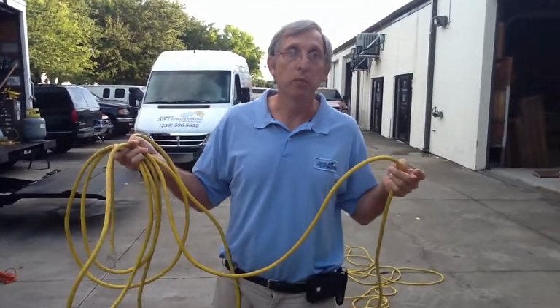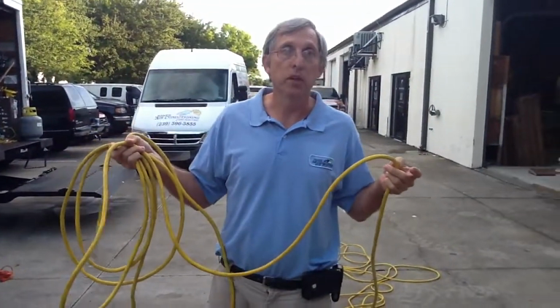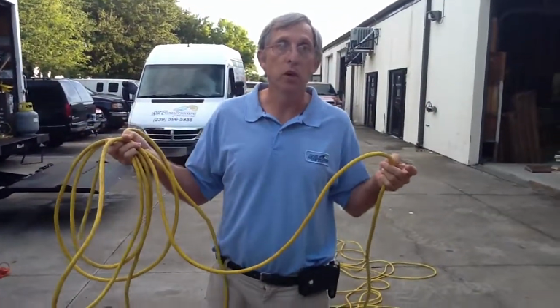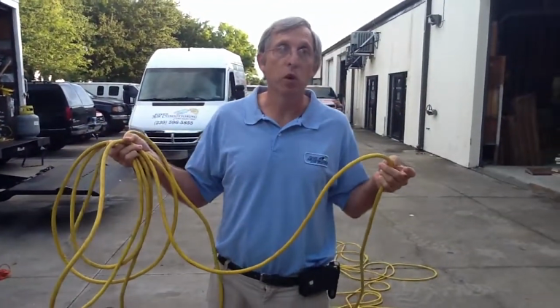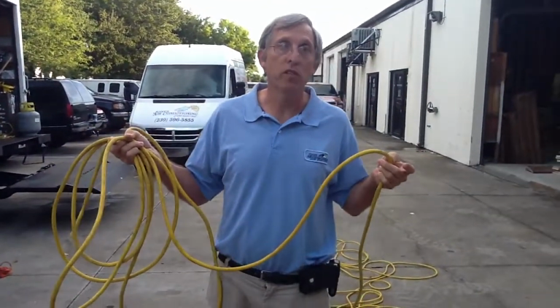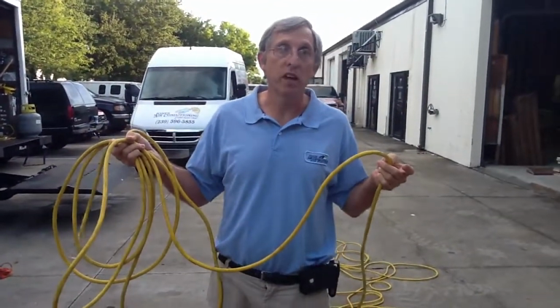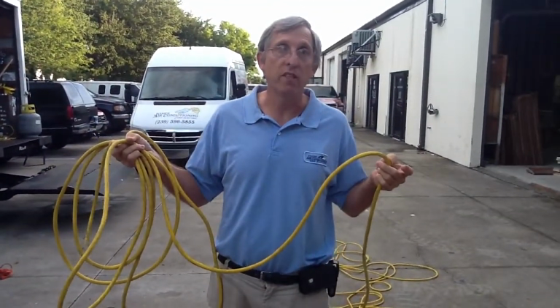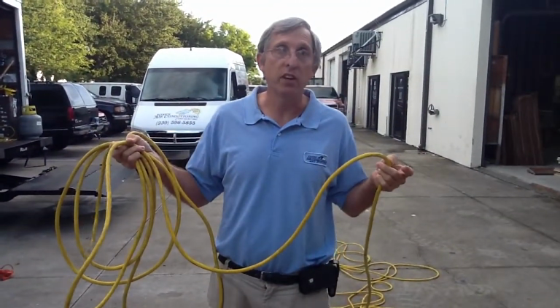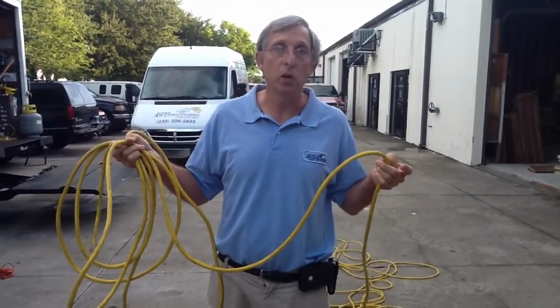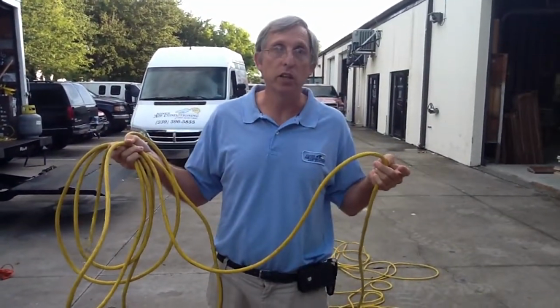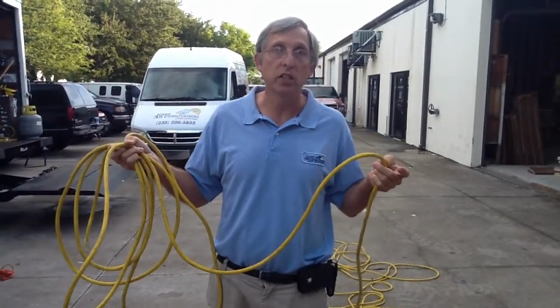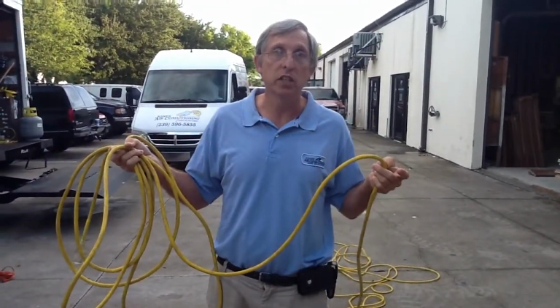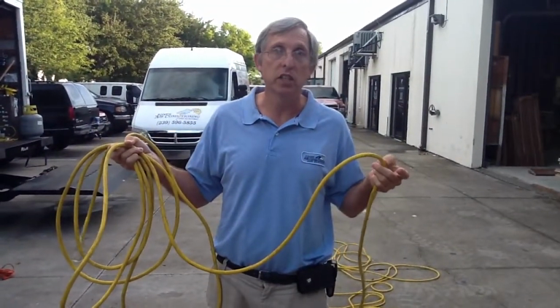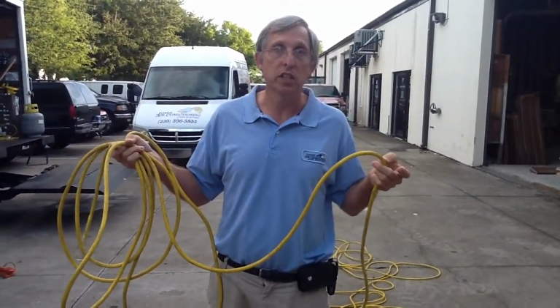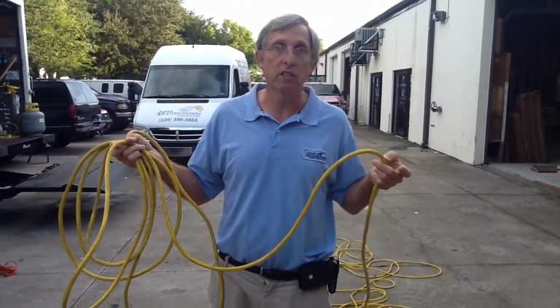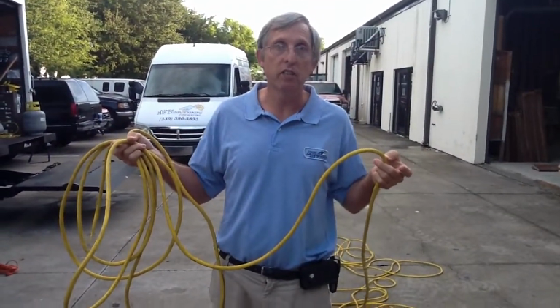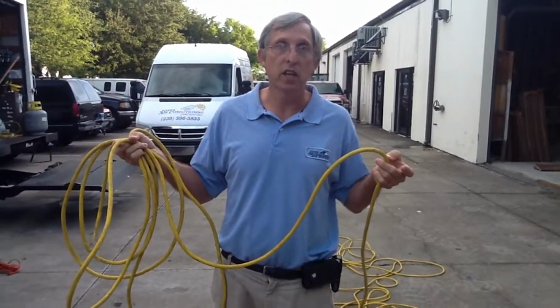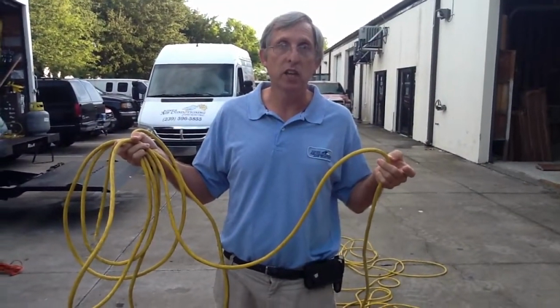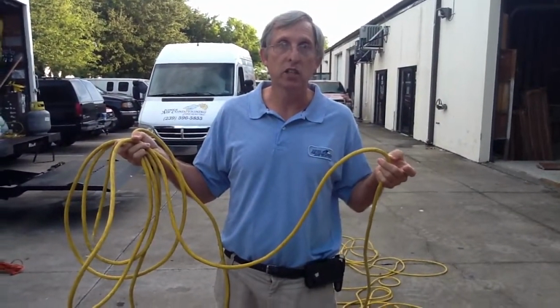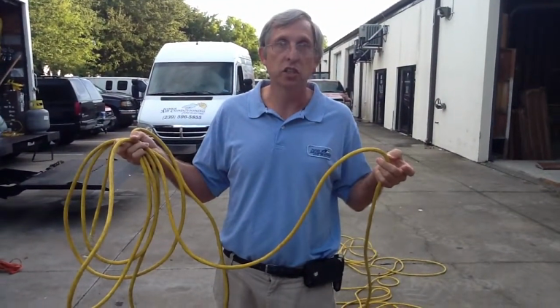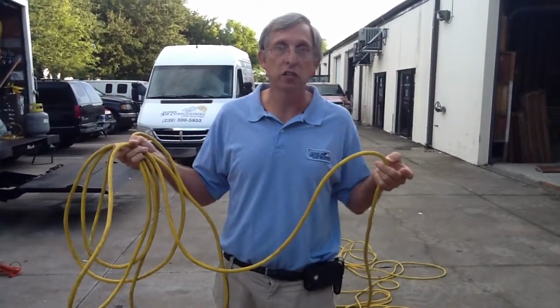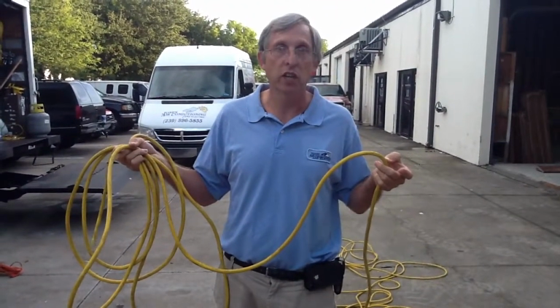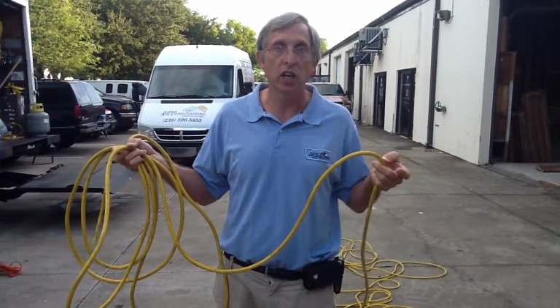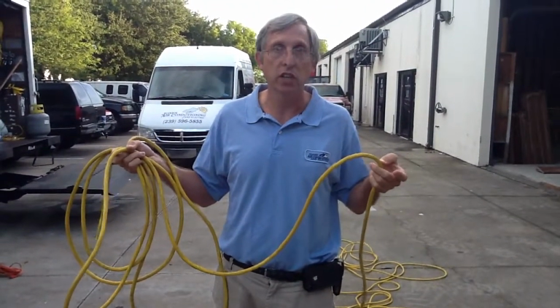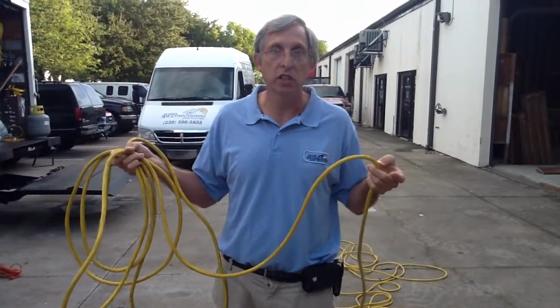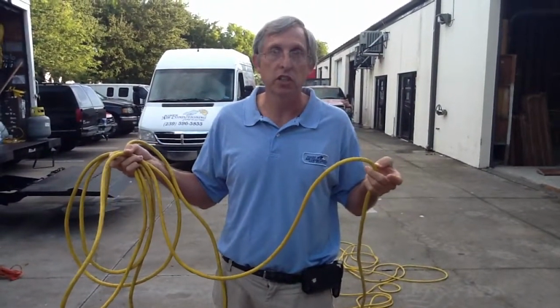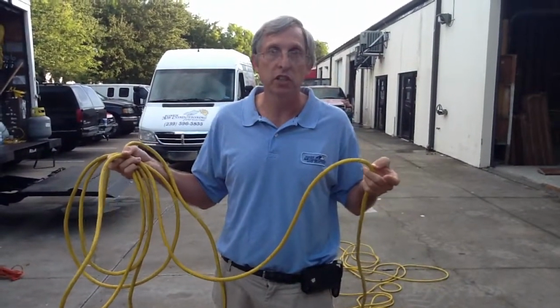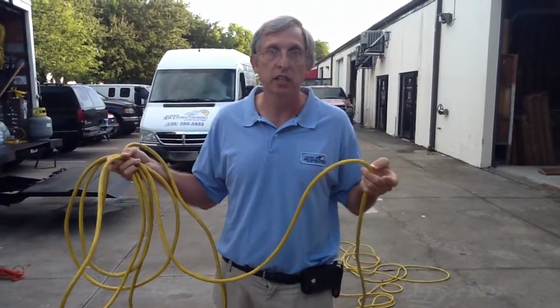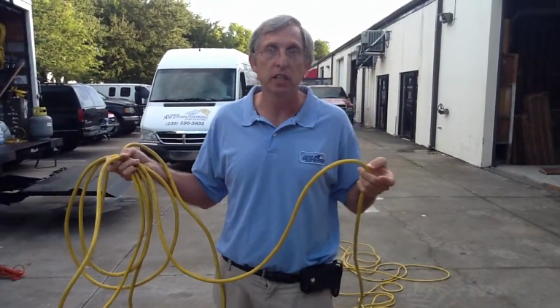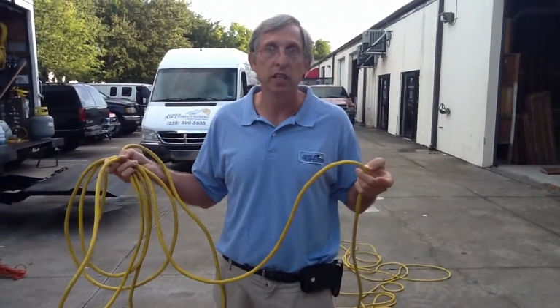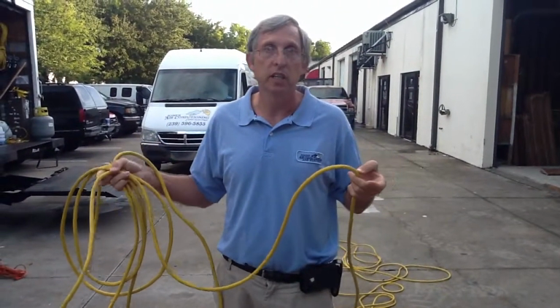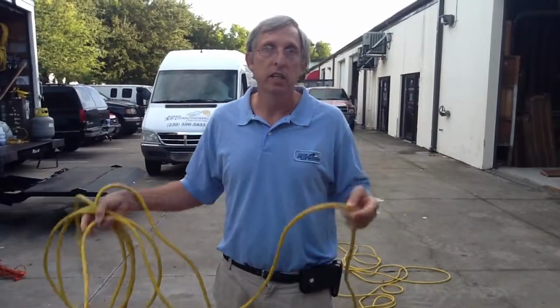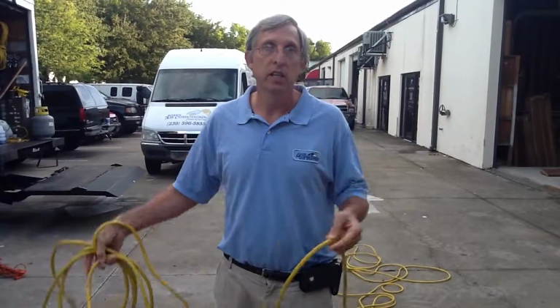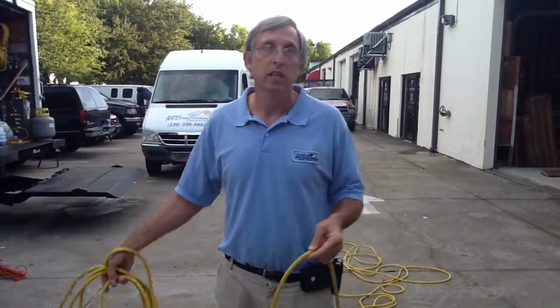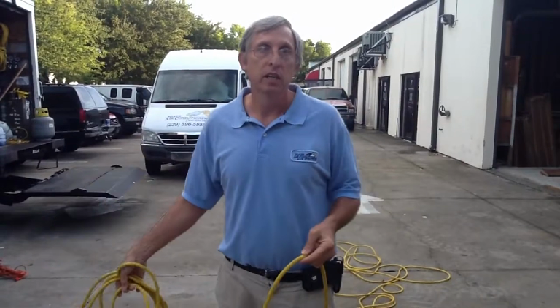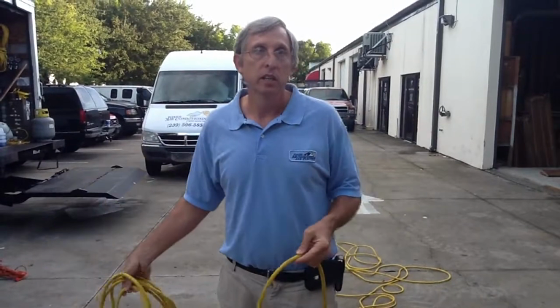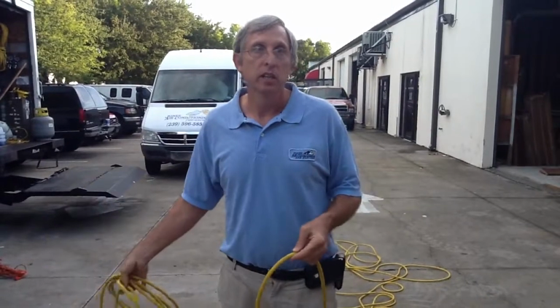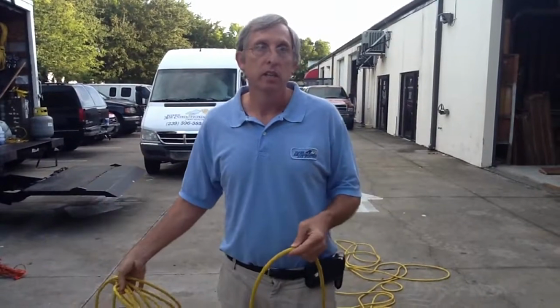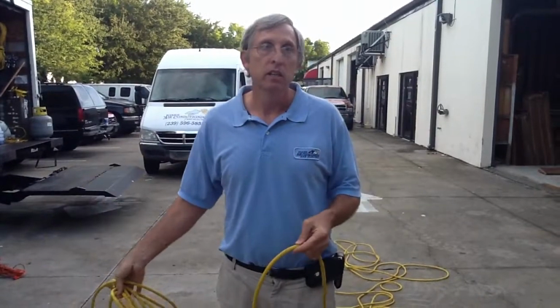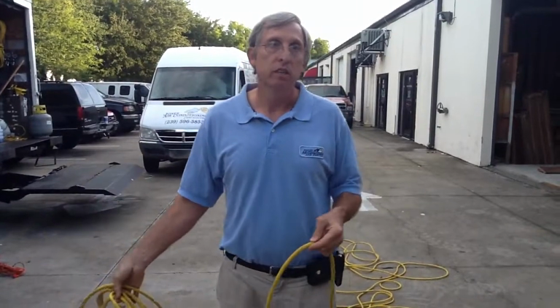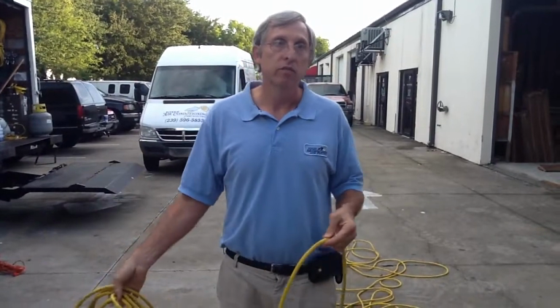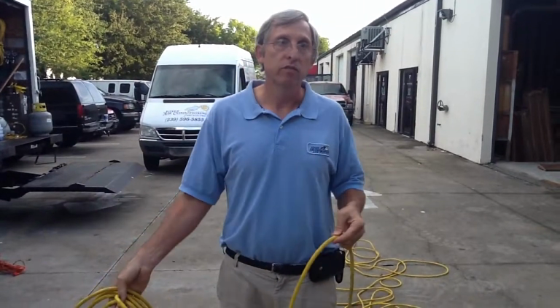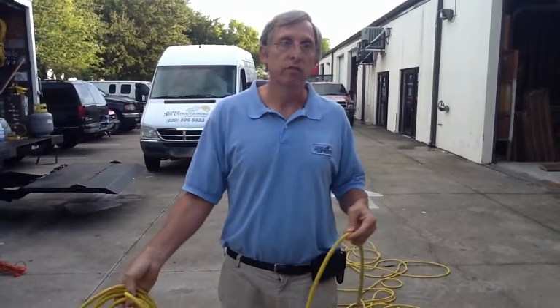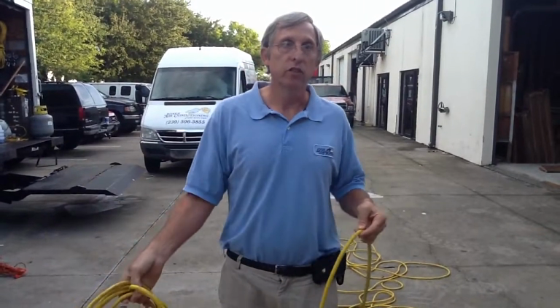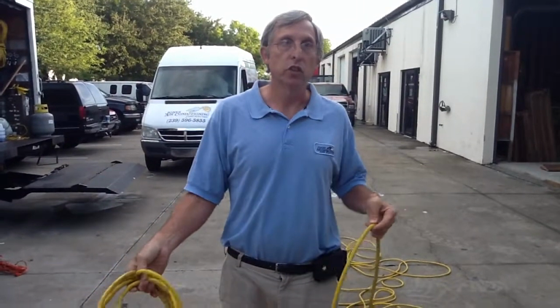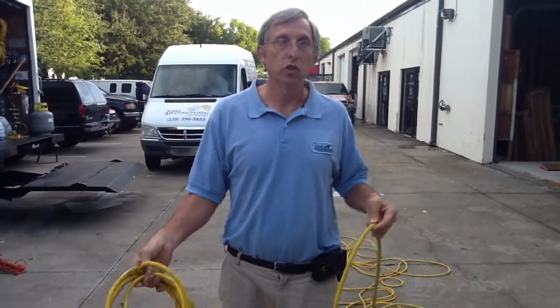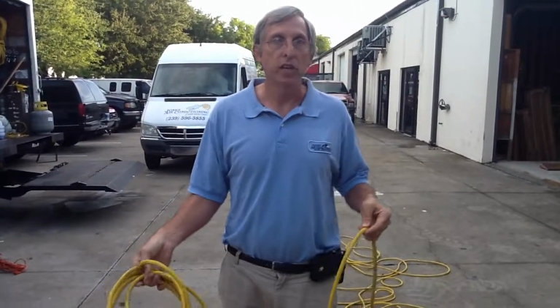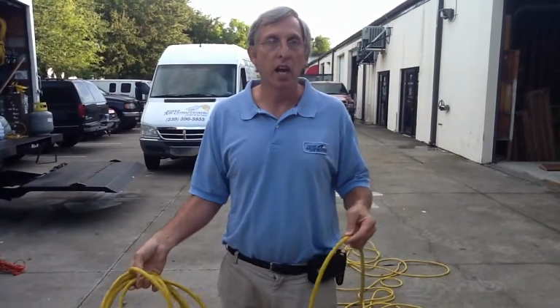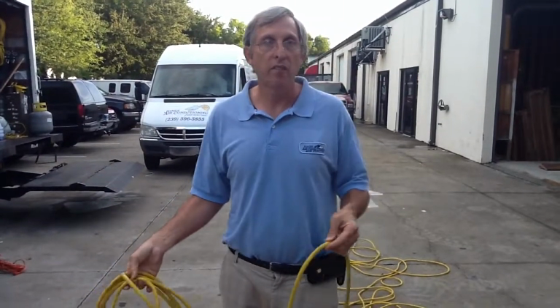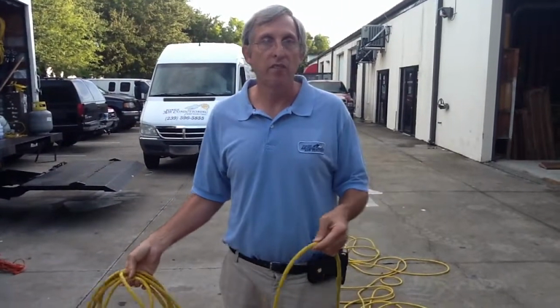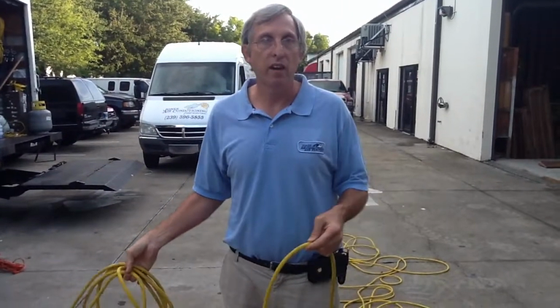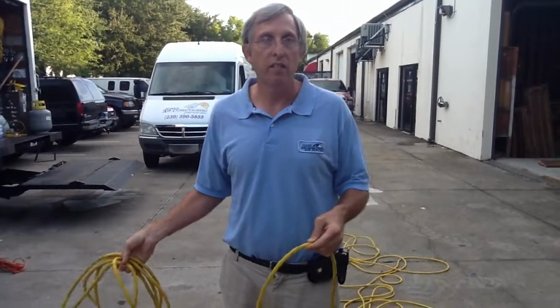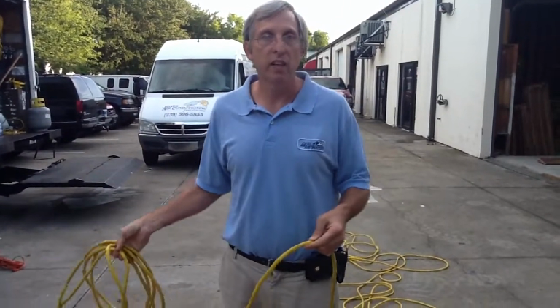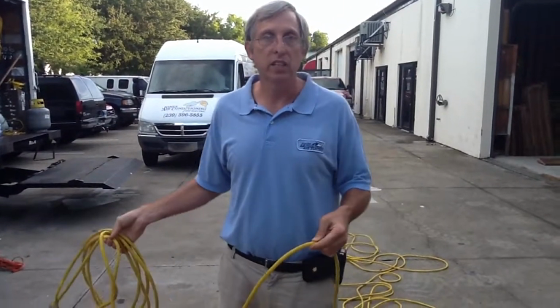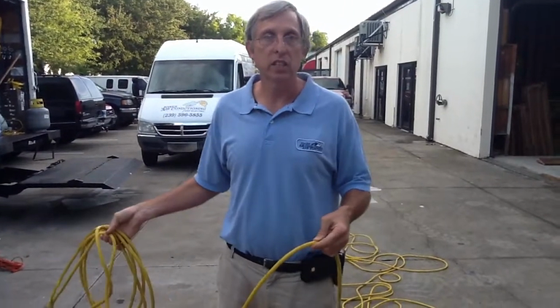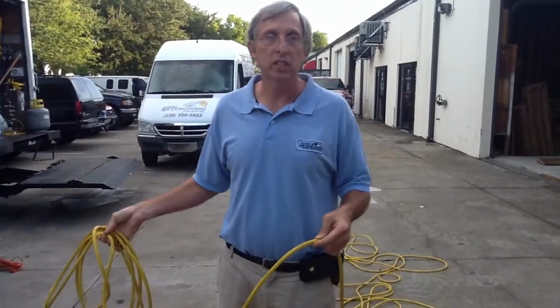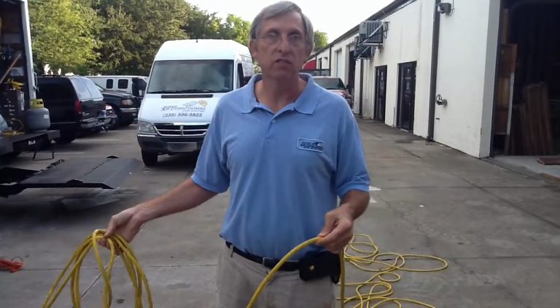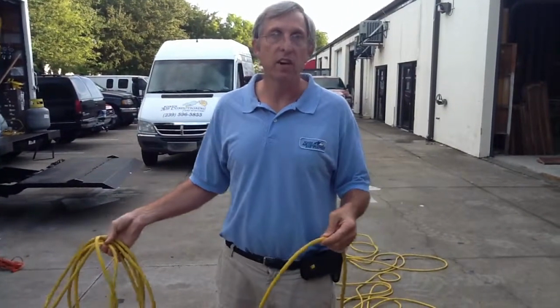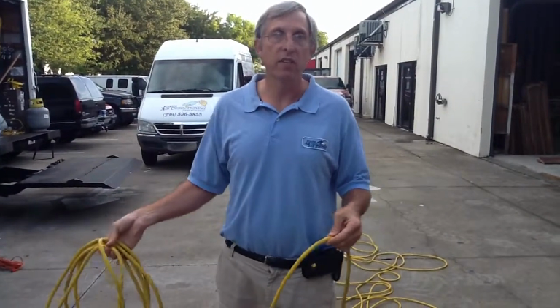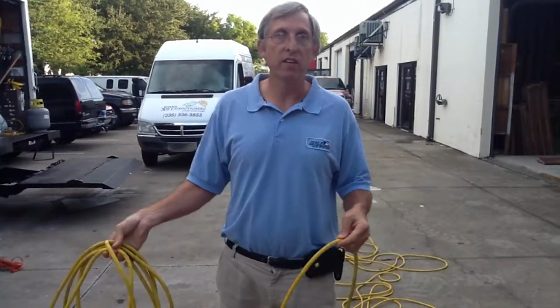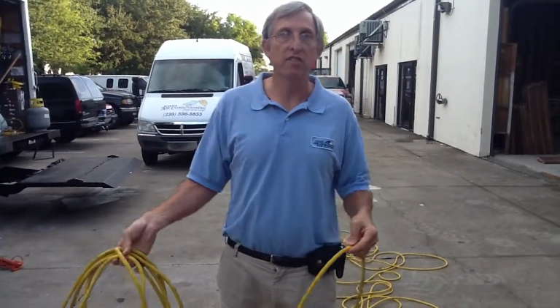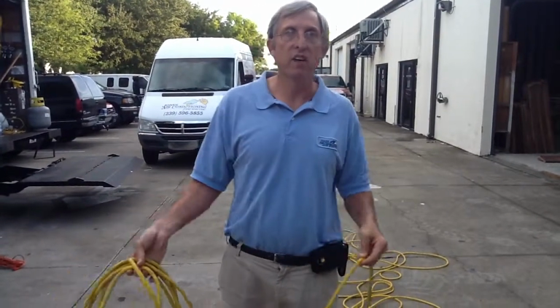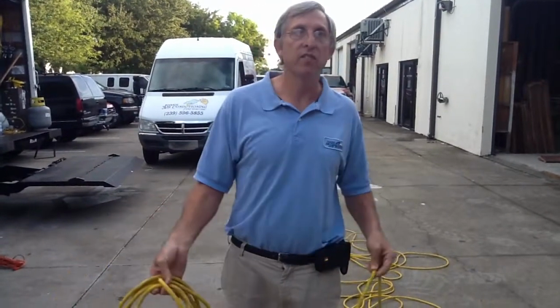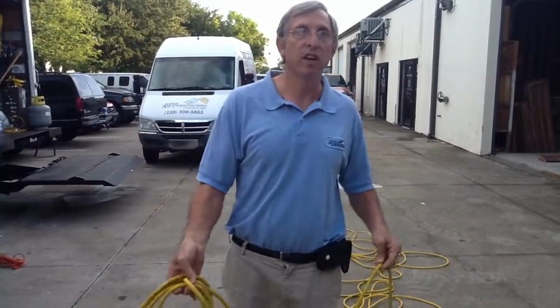If you have any questions, just give us a call at Jones Air Conditioning, 239-596-5855.